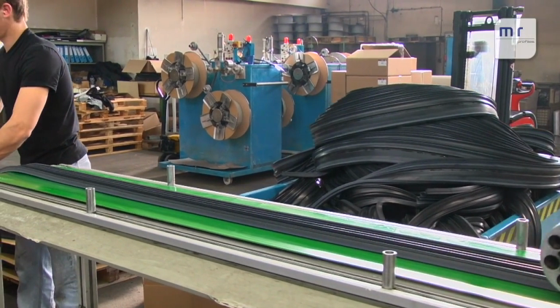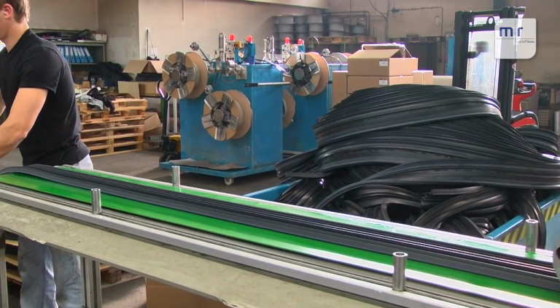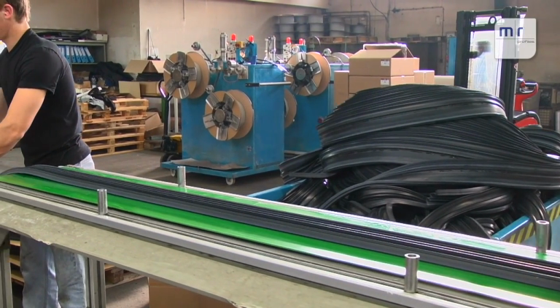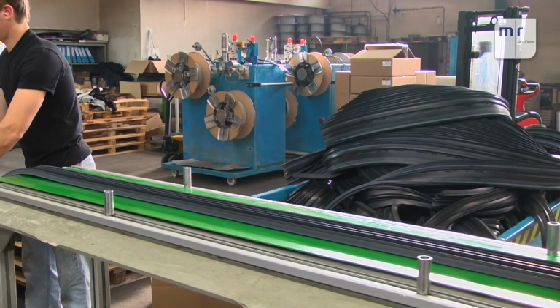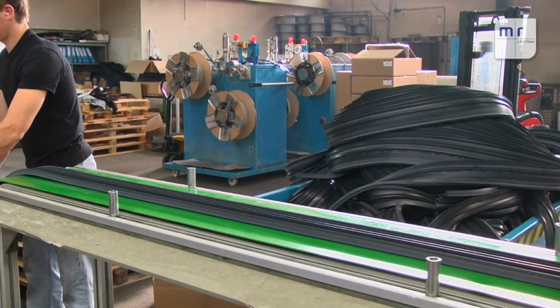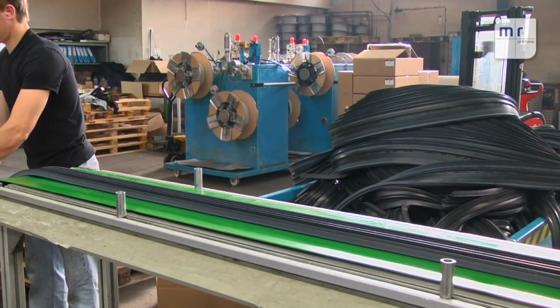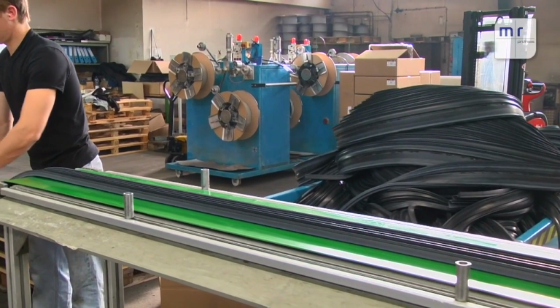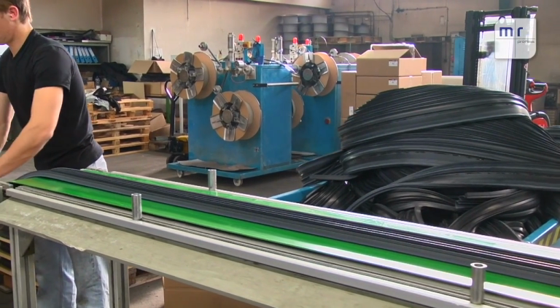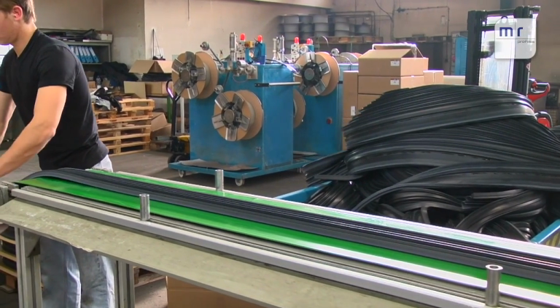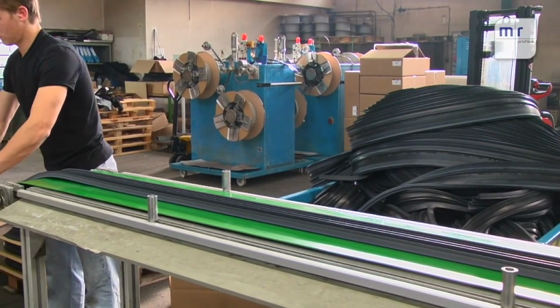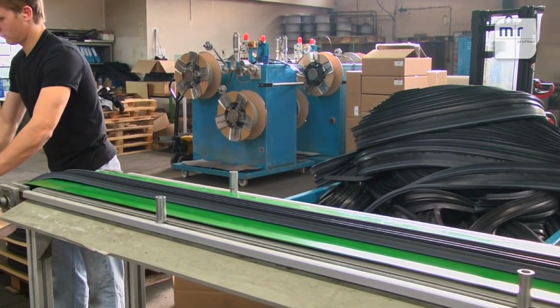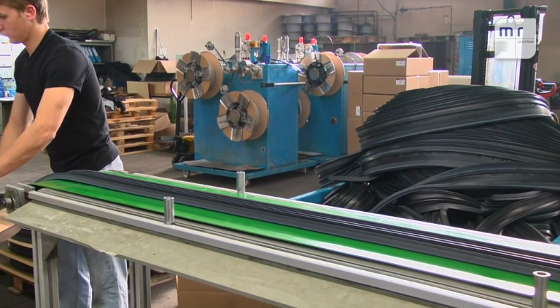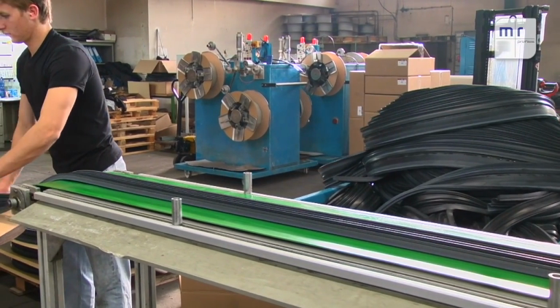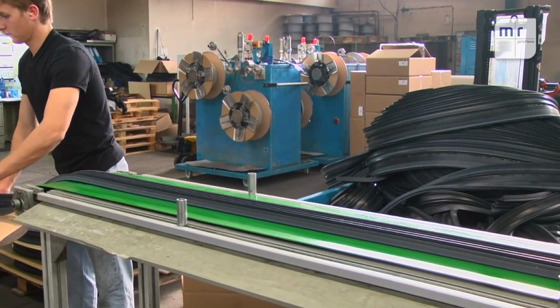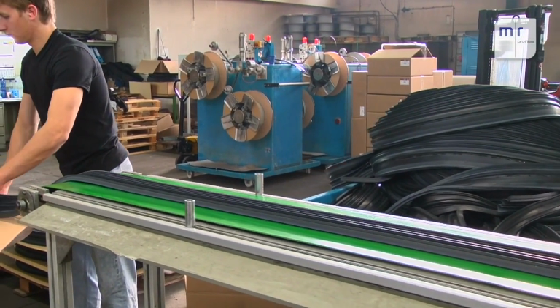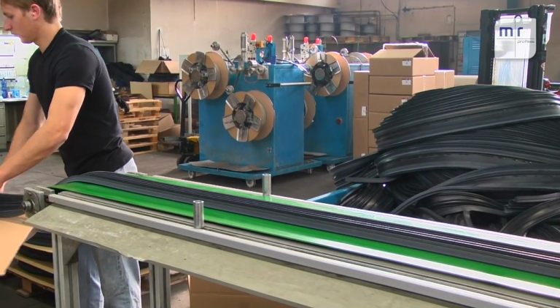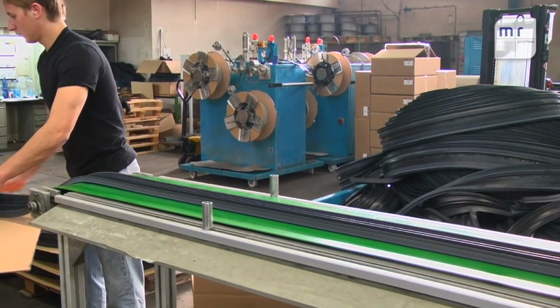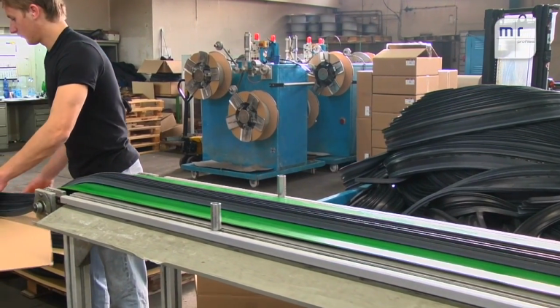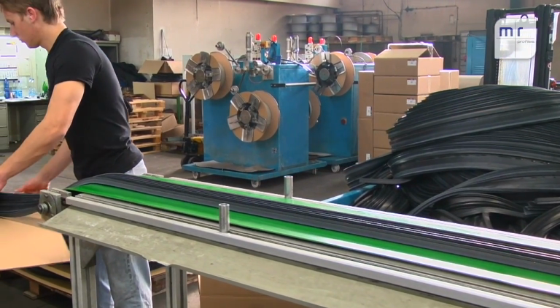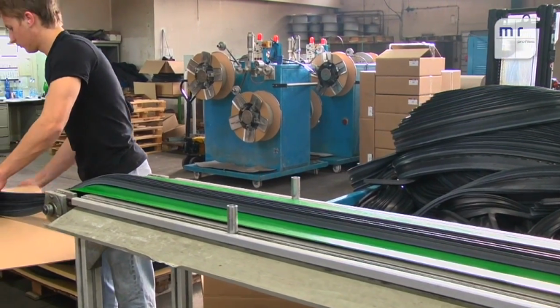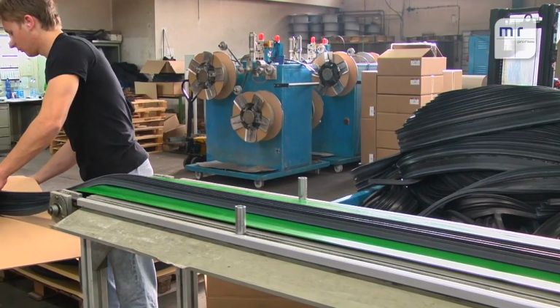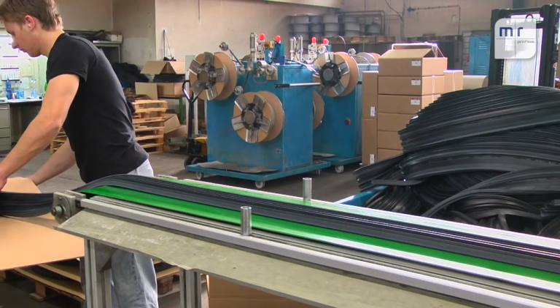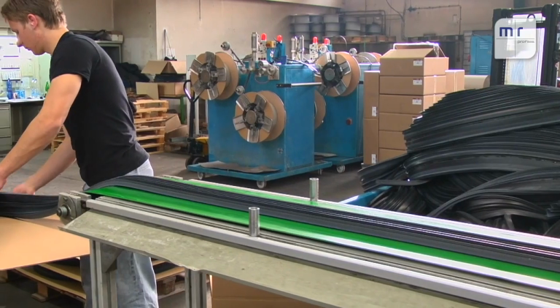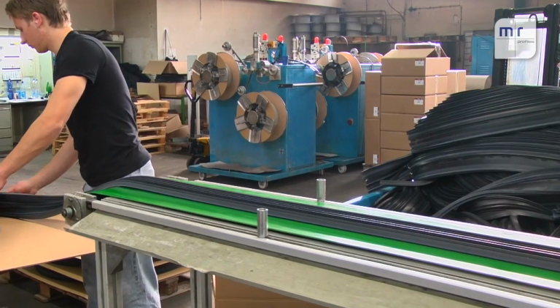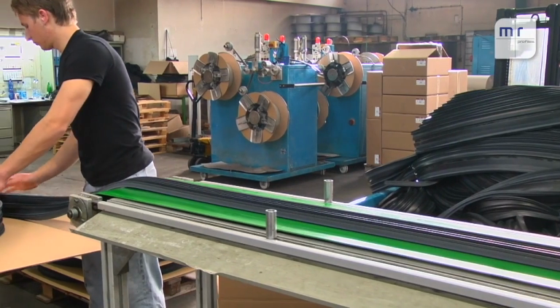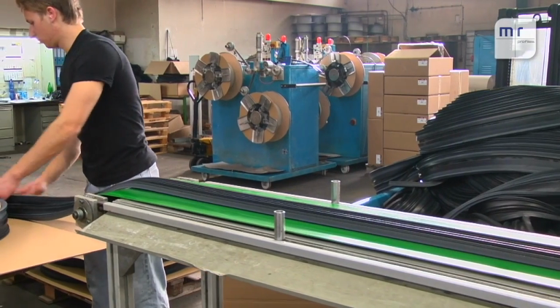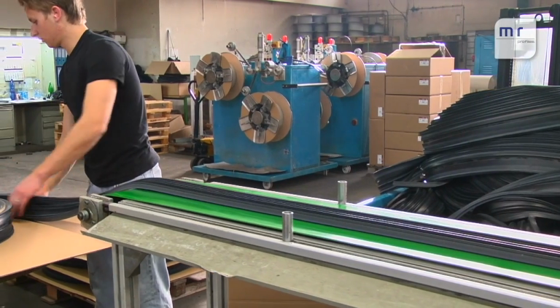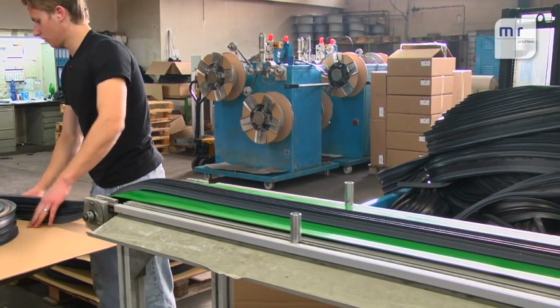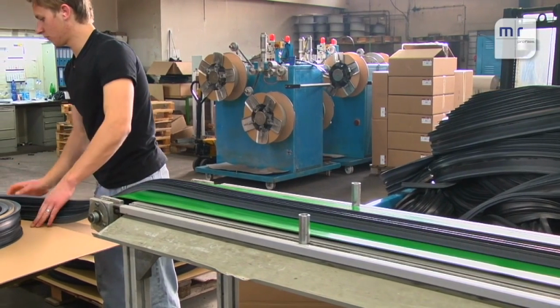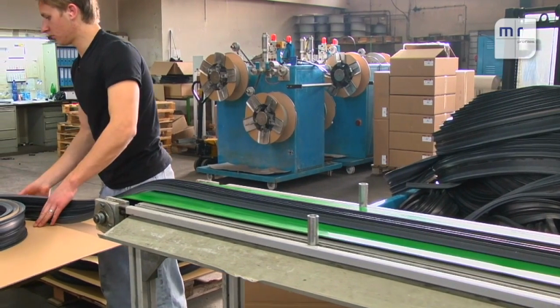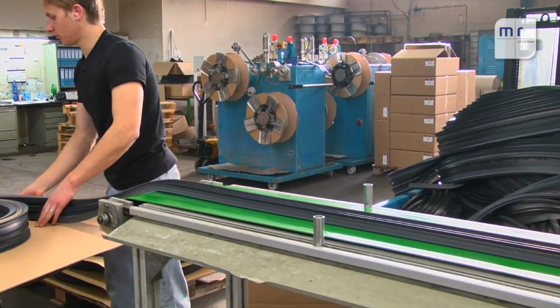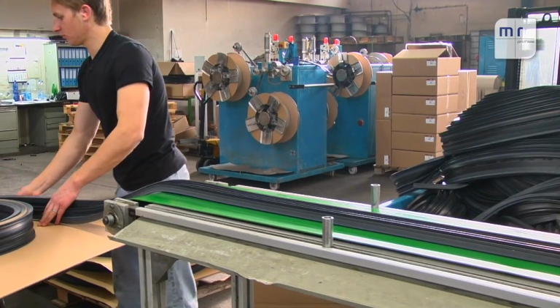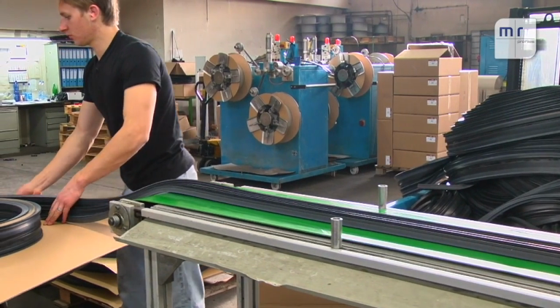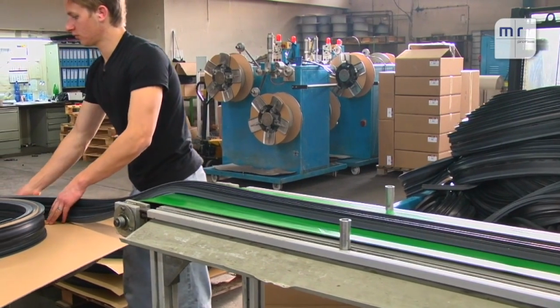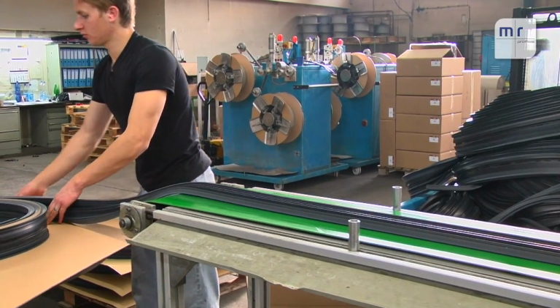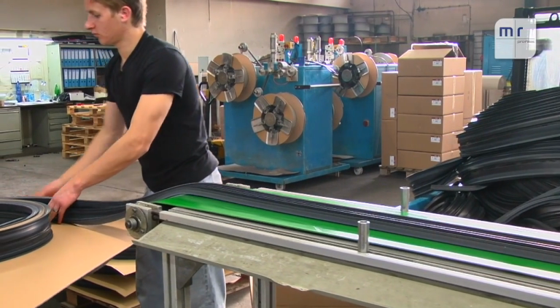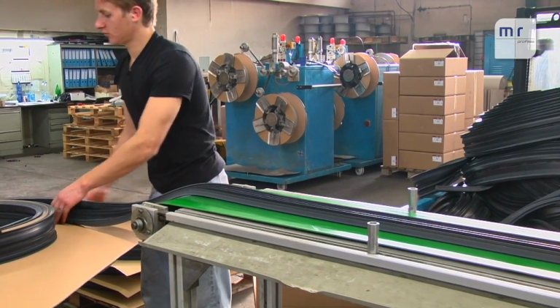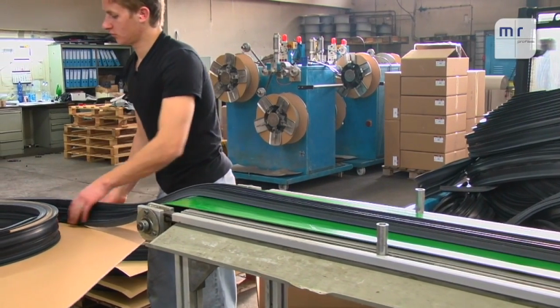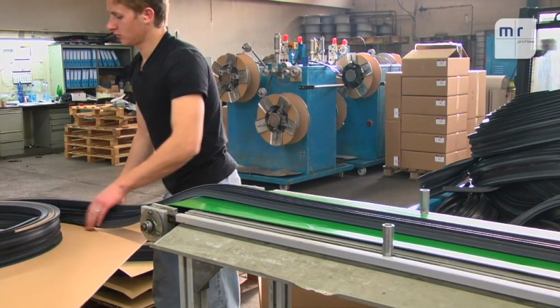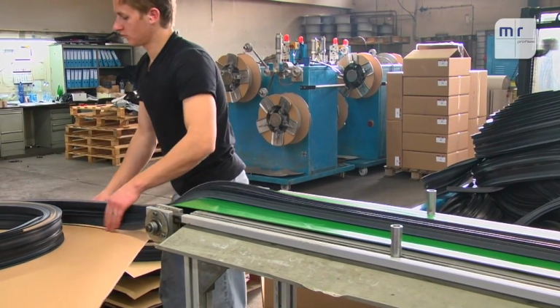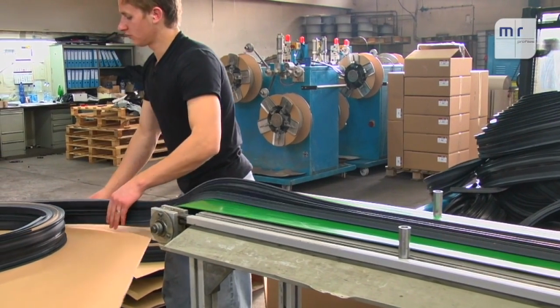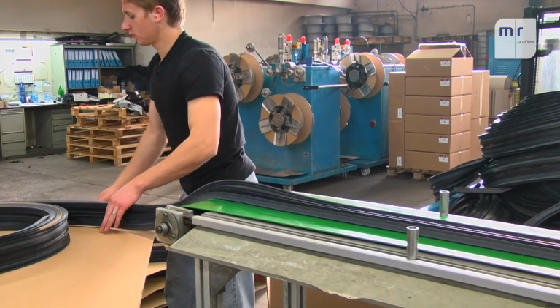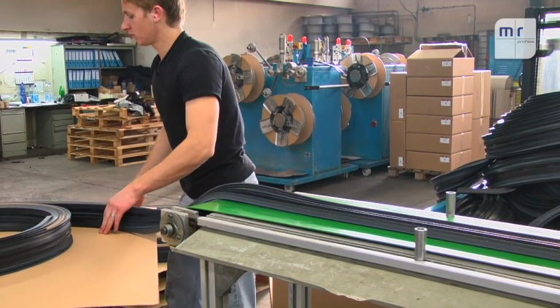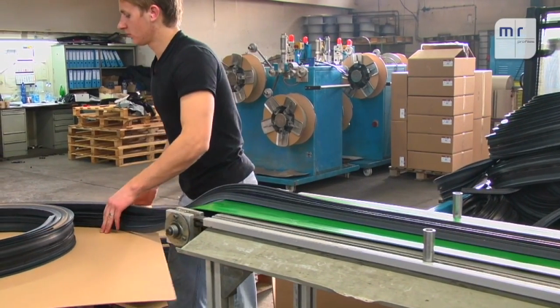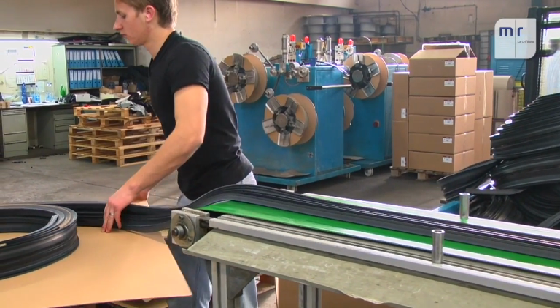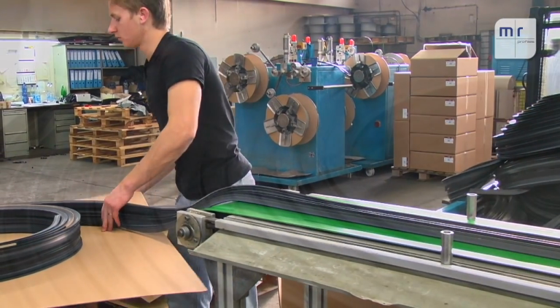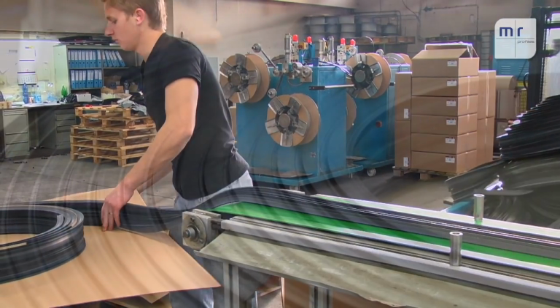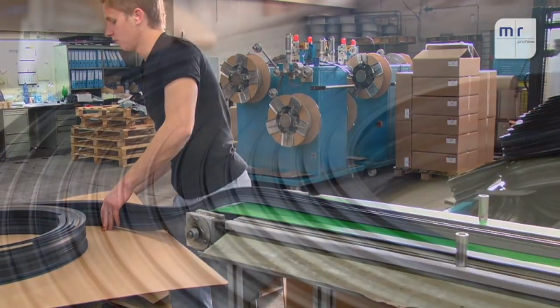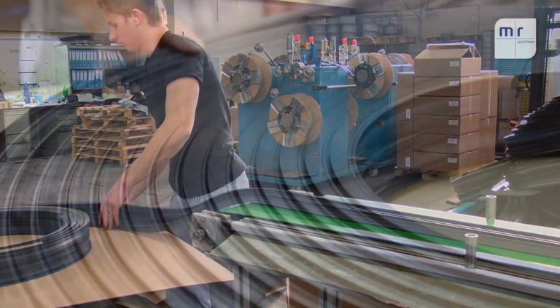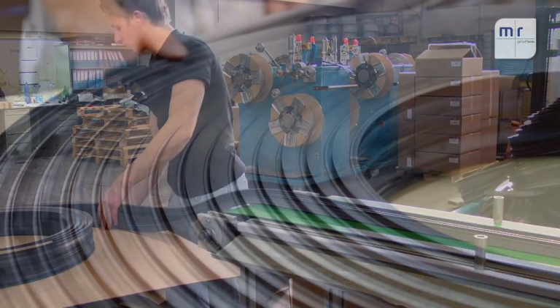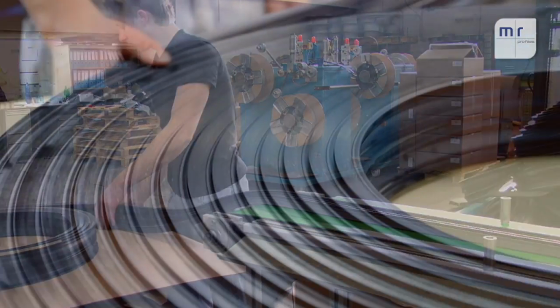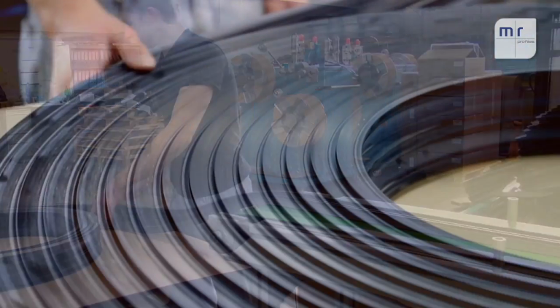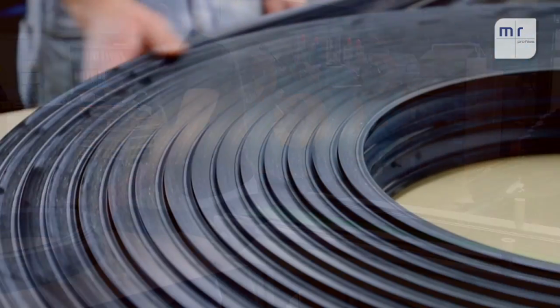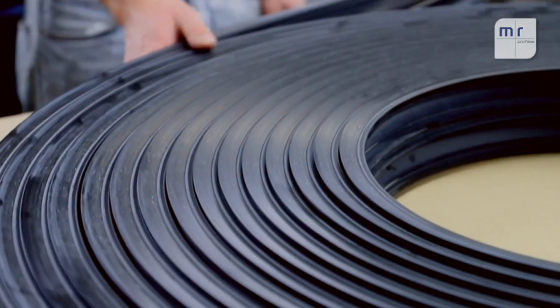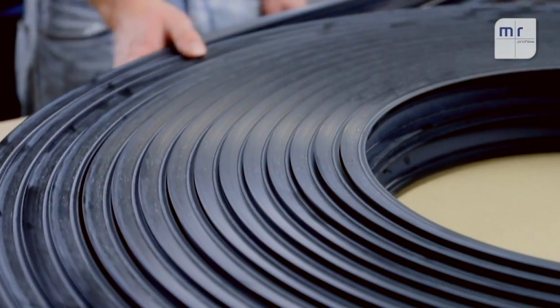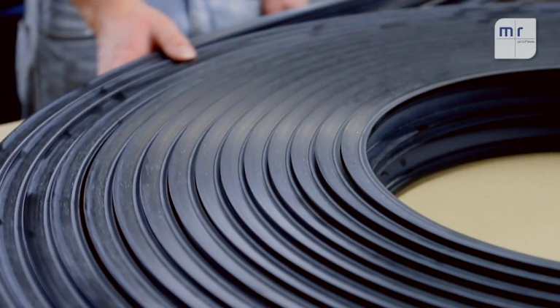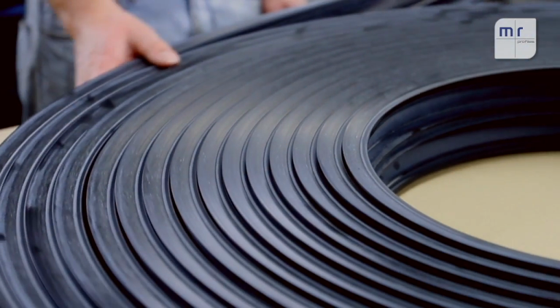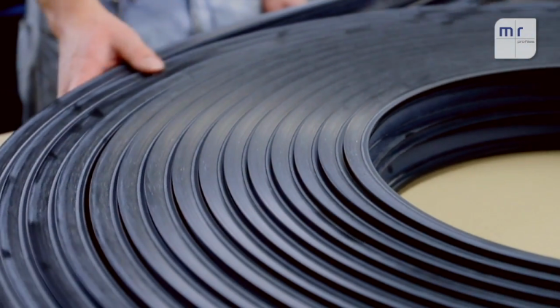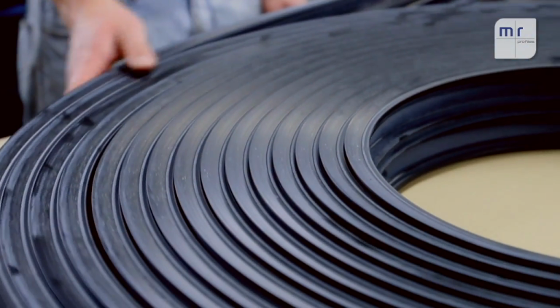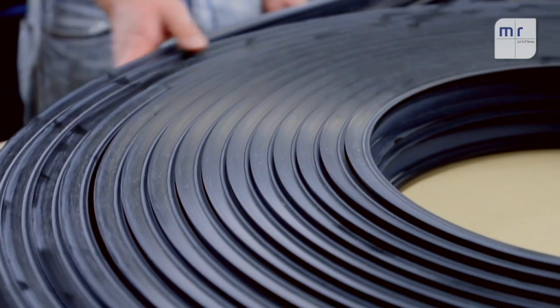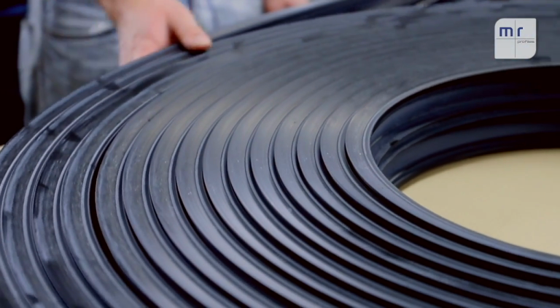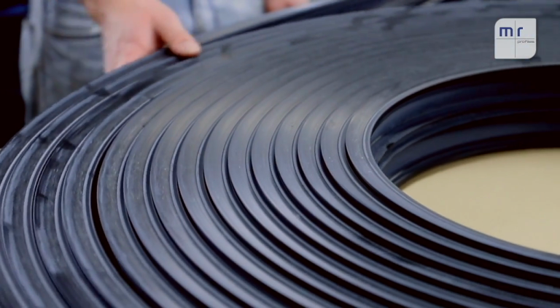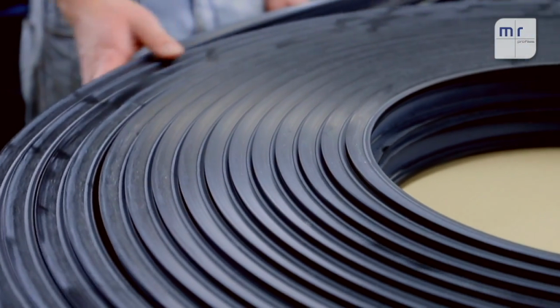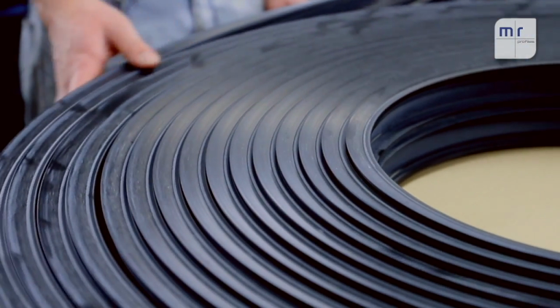Depending on size, the profiles are wound by hand. Smaller profiles are automatically wound onto a card reel.